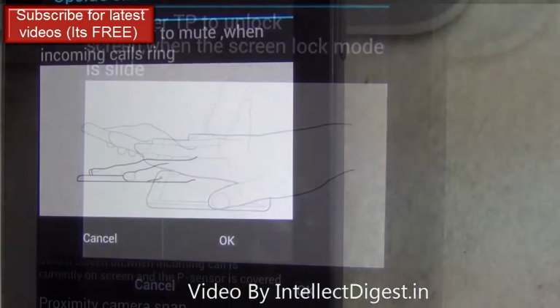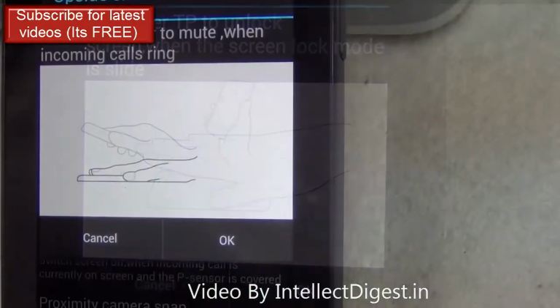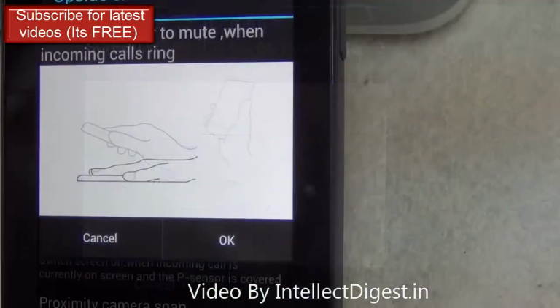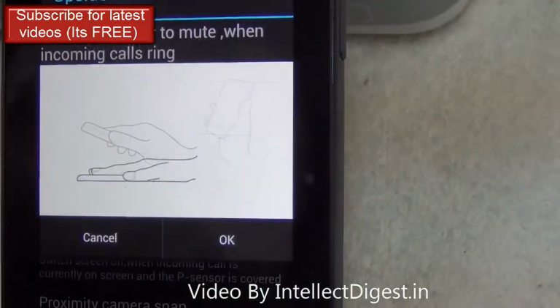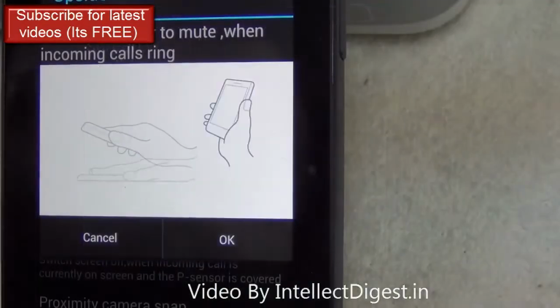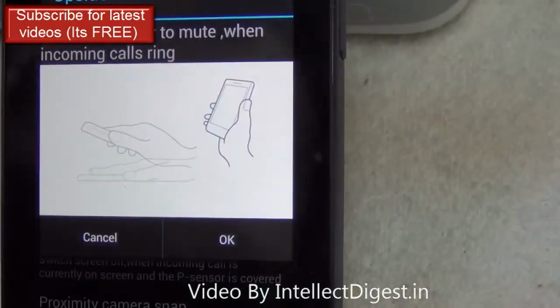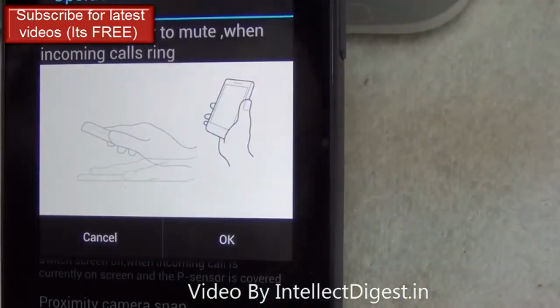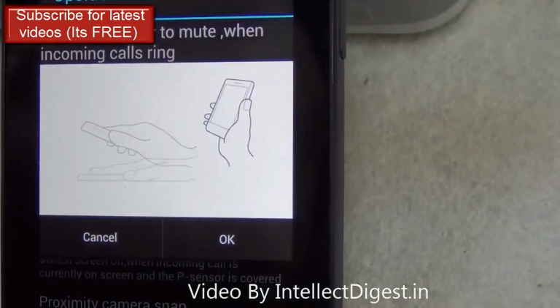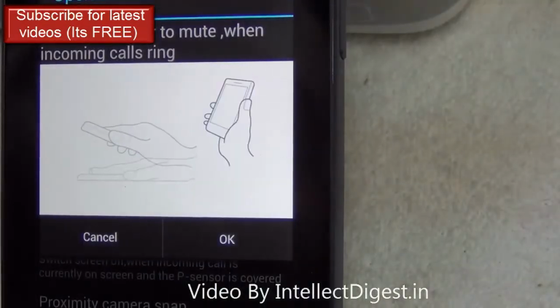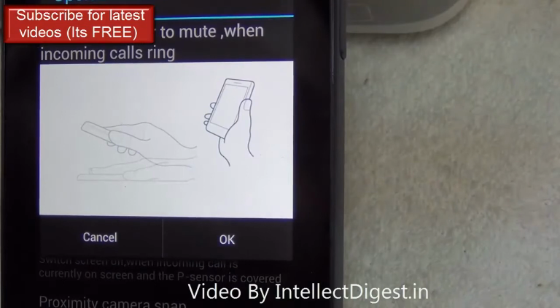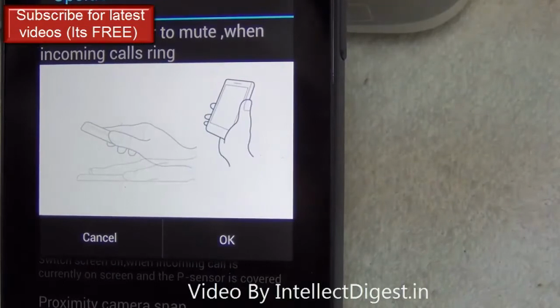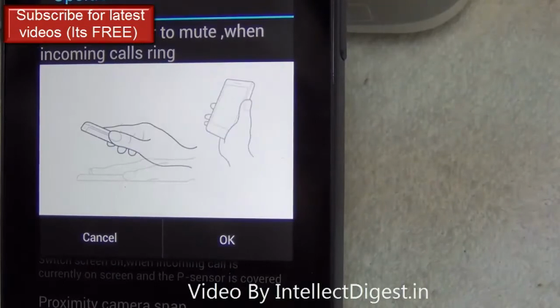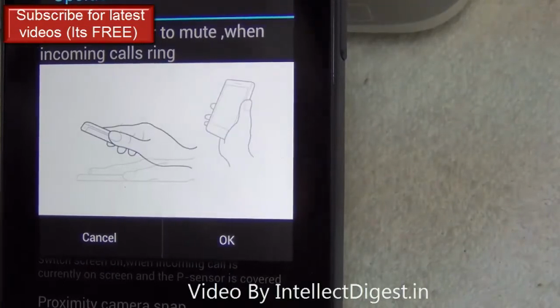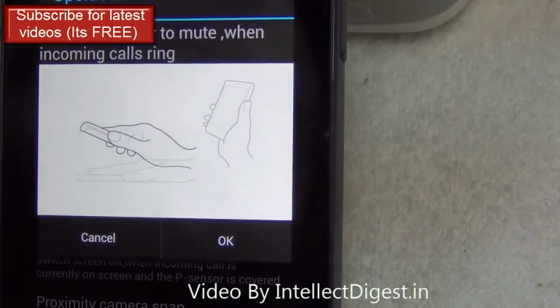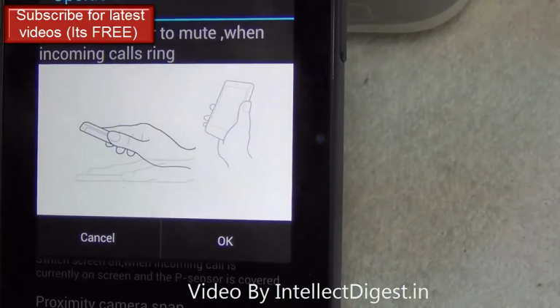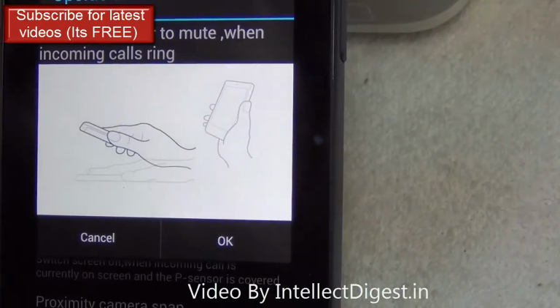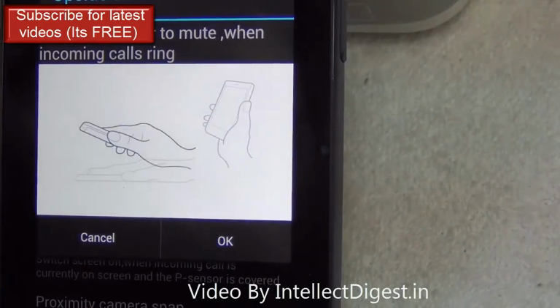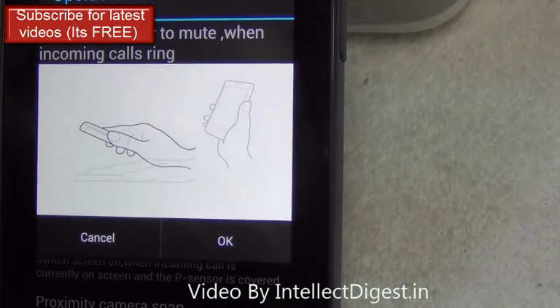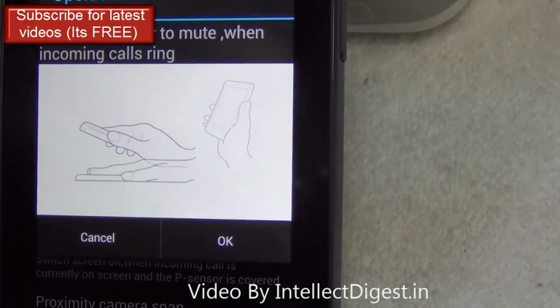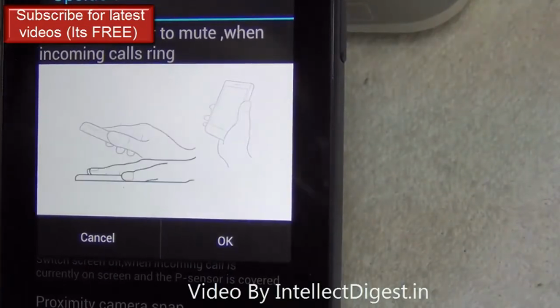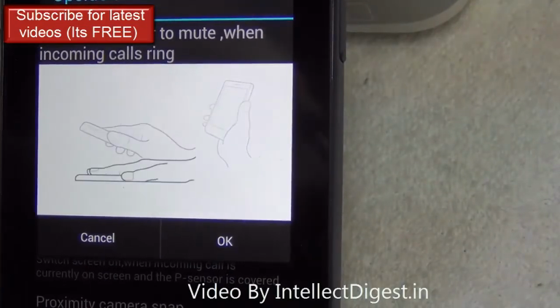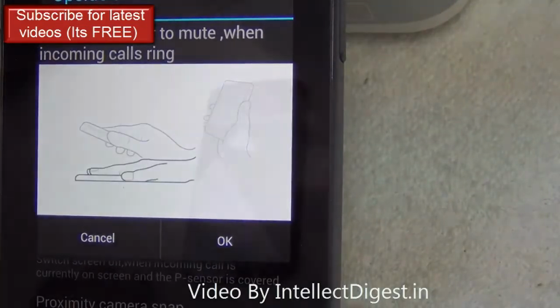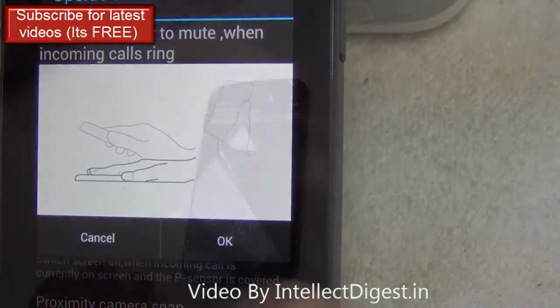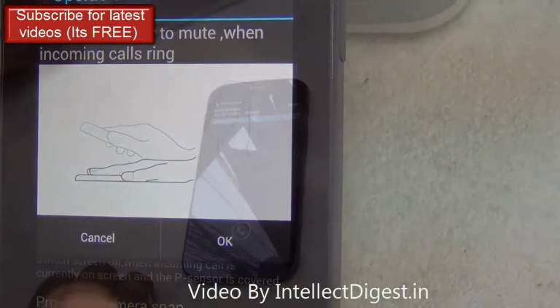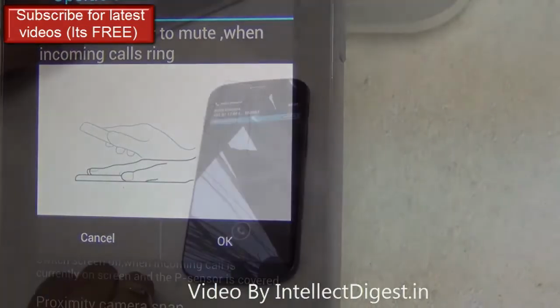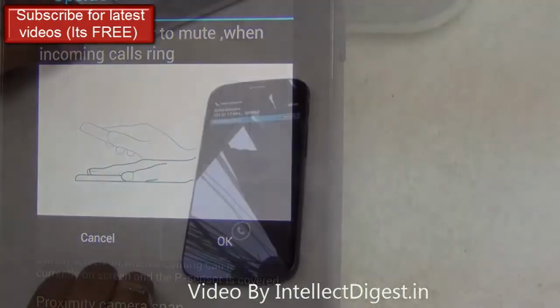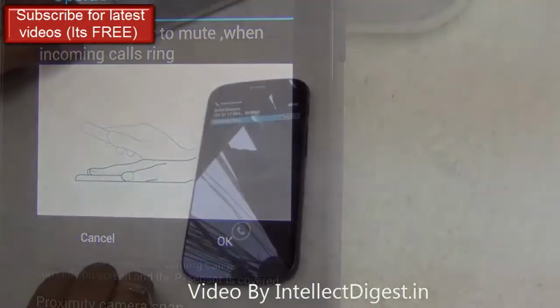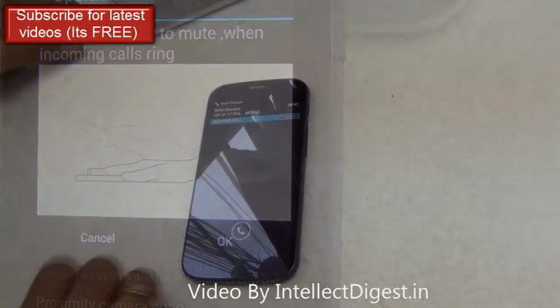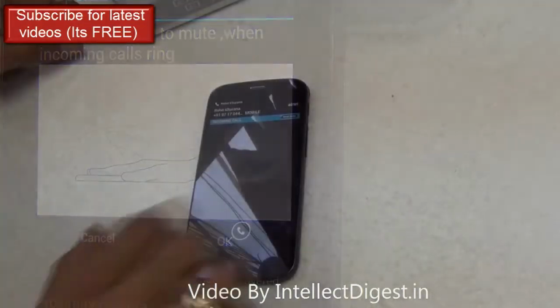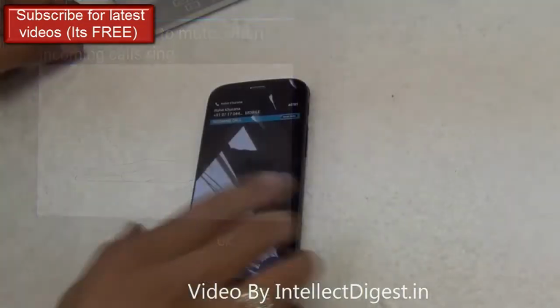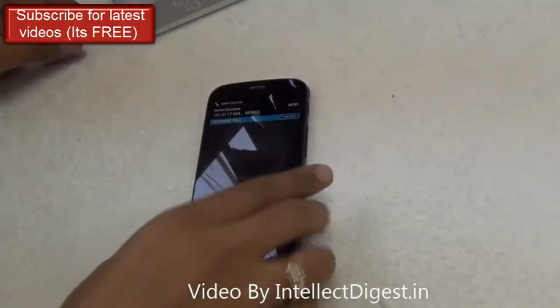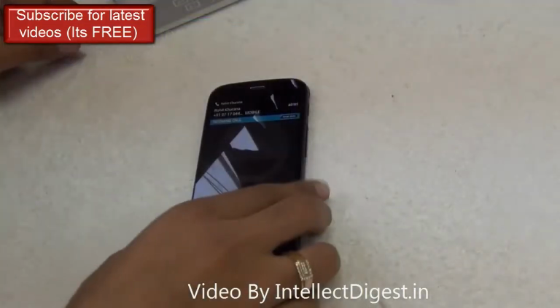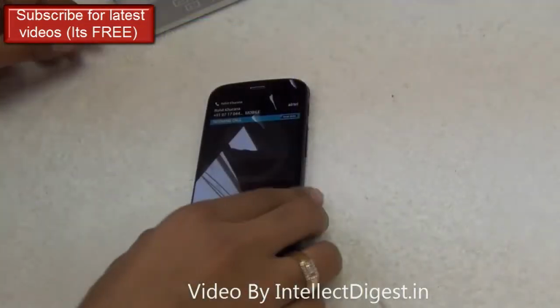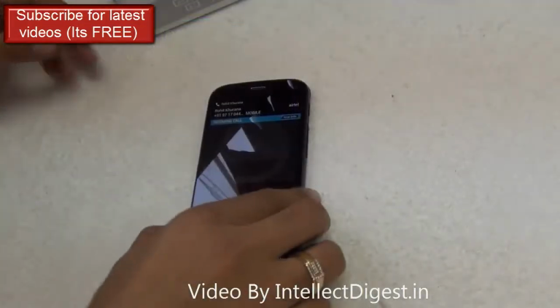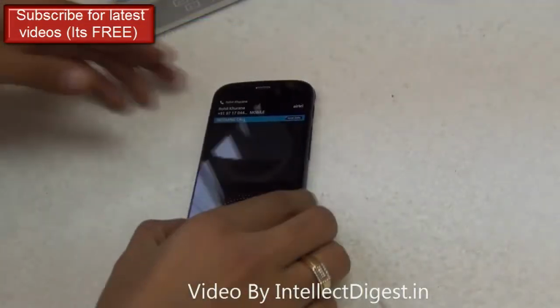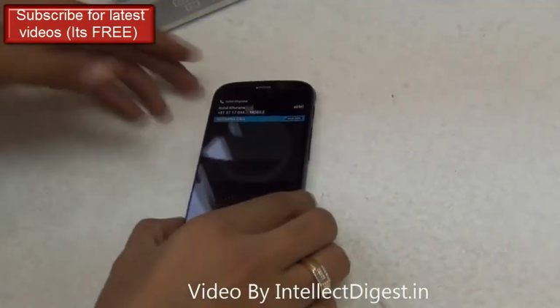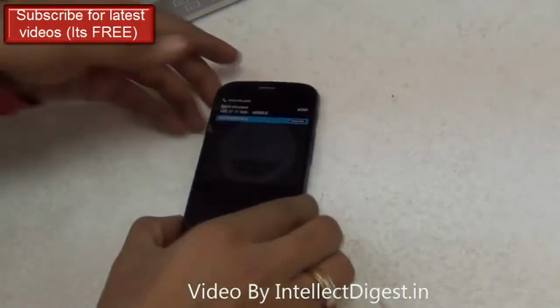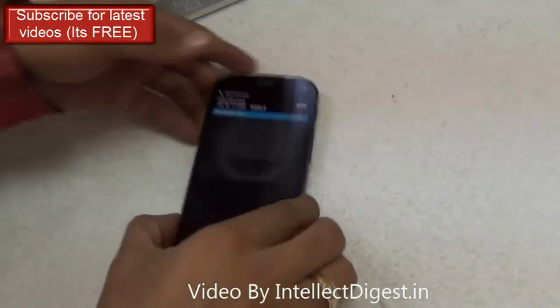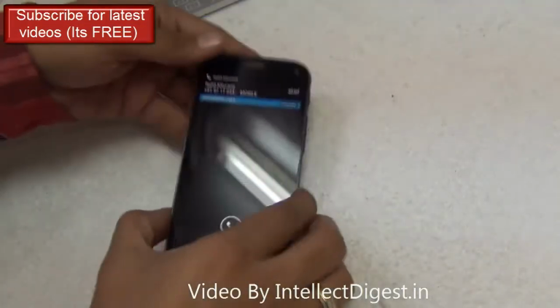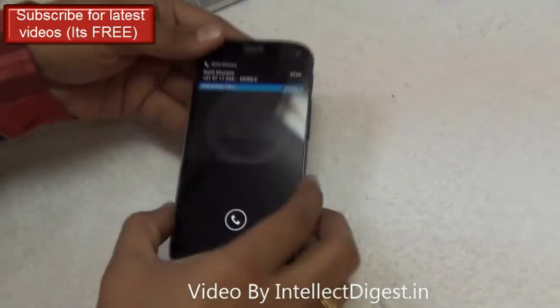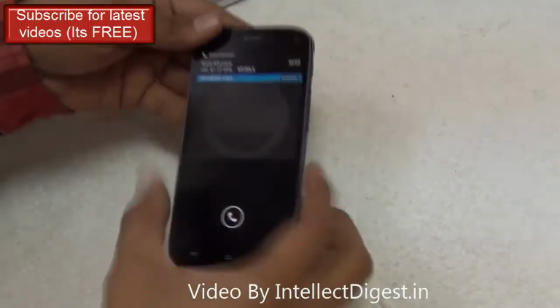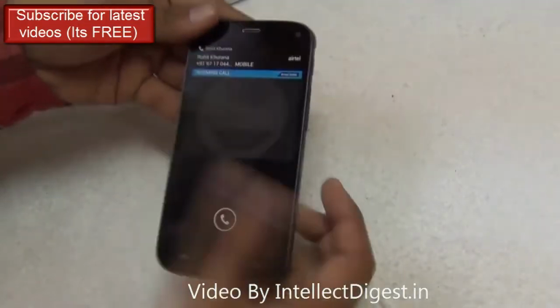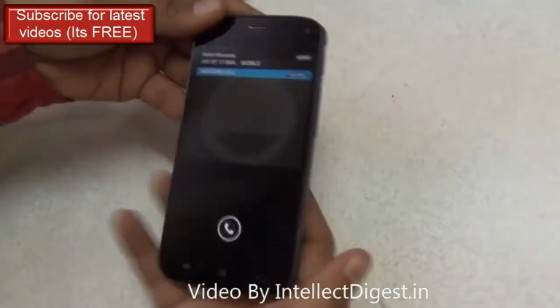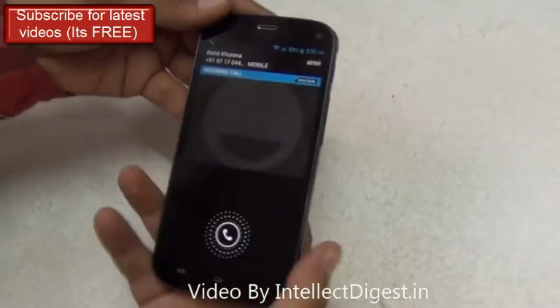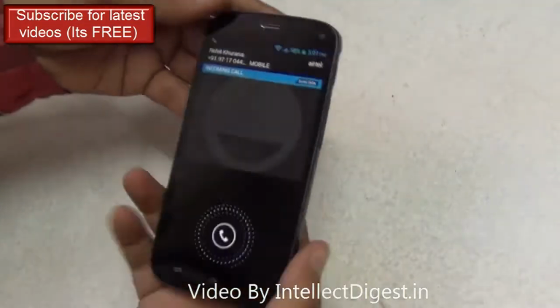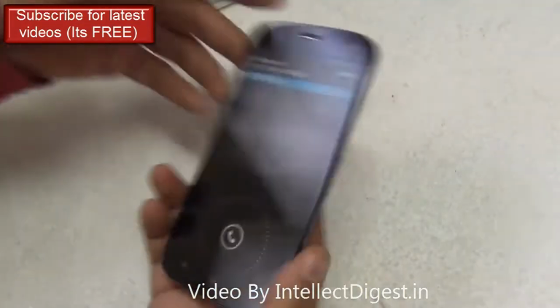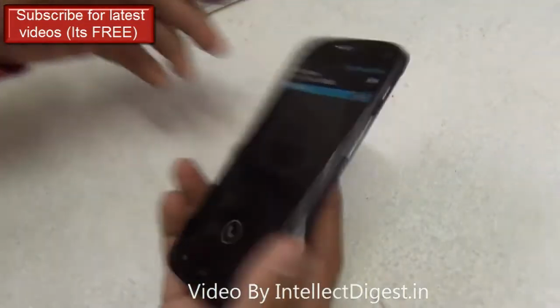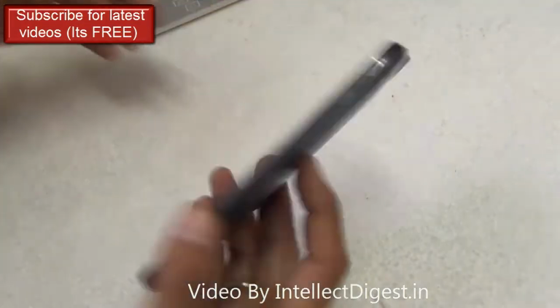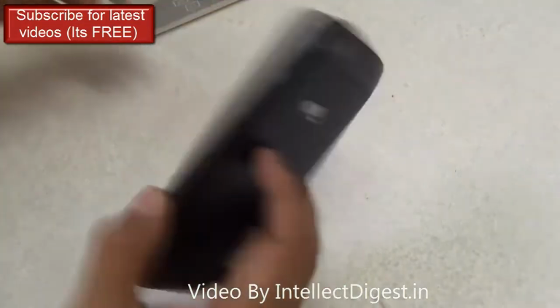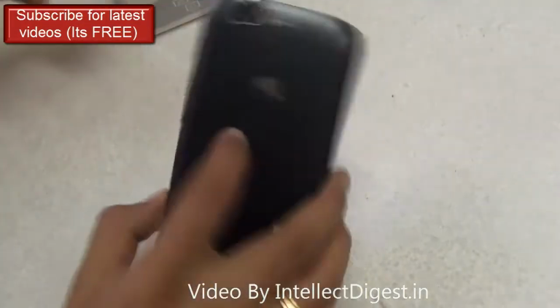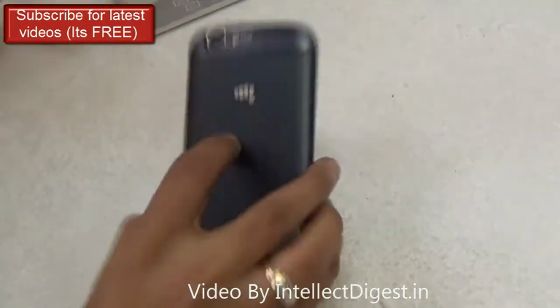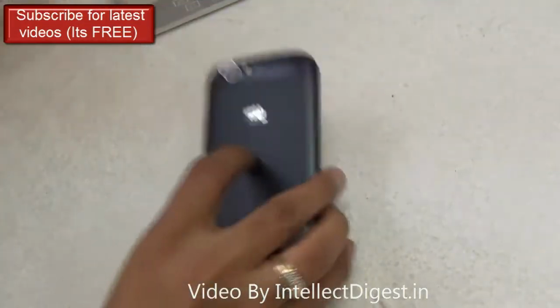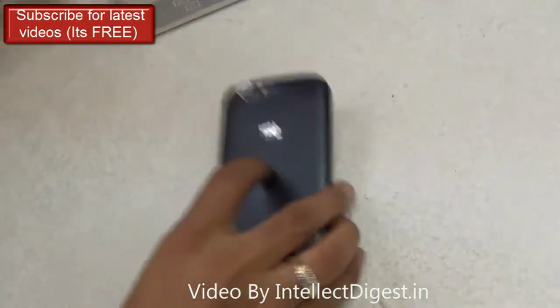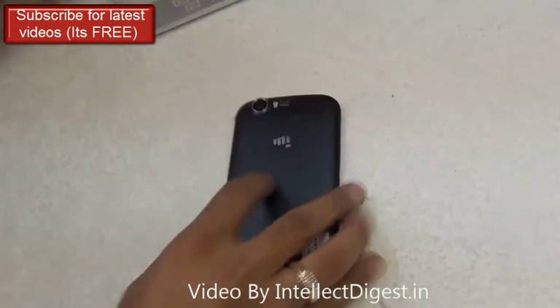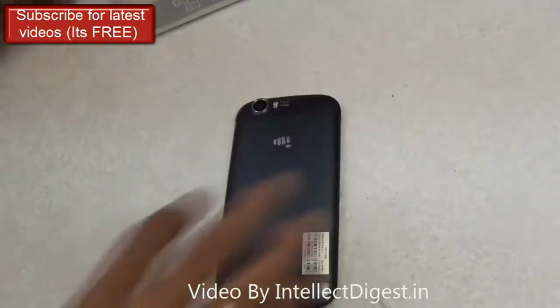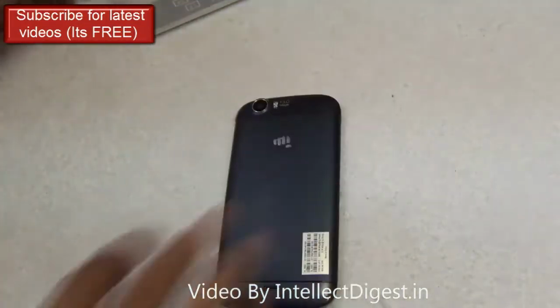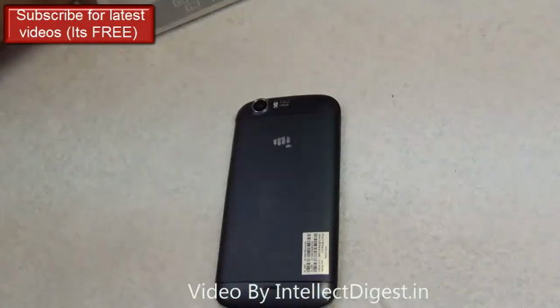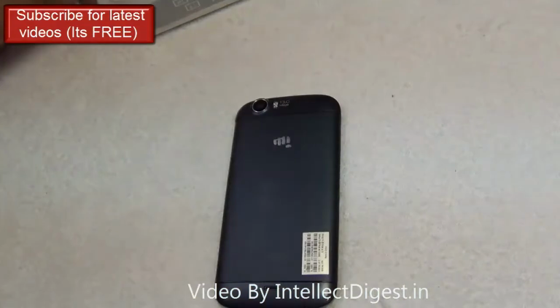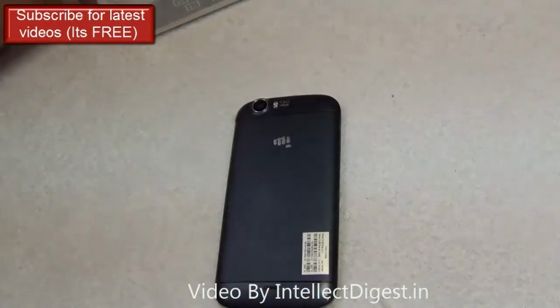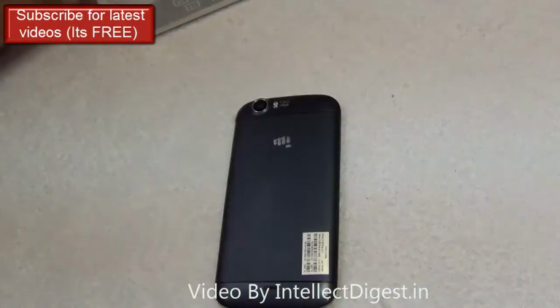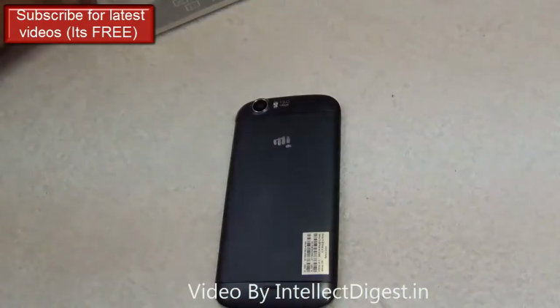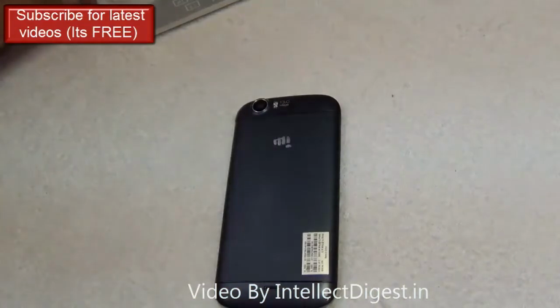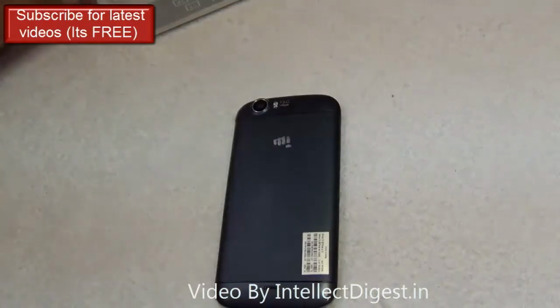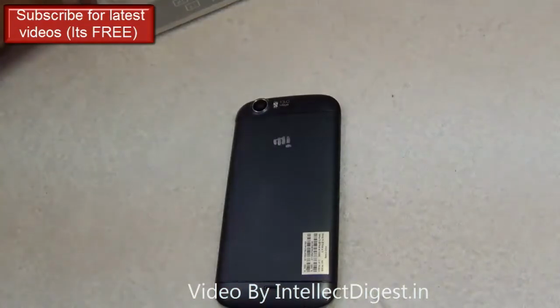The next feature is called Upside Silent. When you receive an incoming call, just put the phone upside down and it will silence the incoming ring.